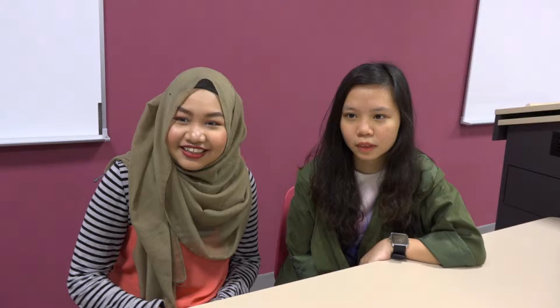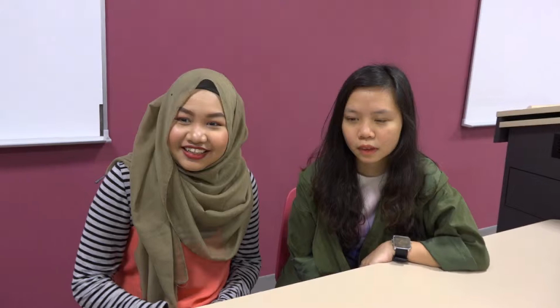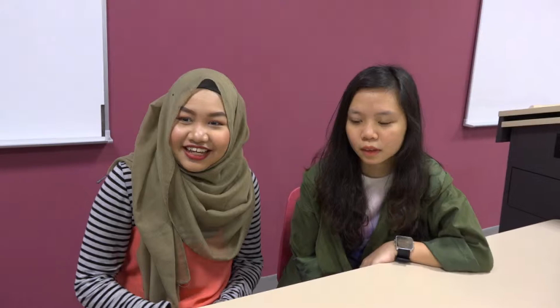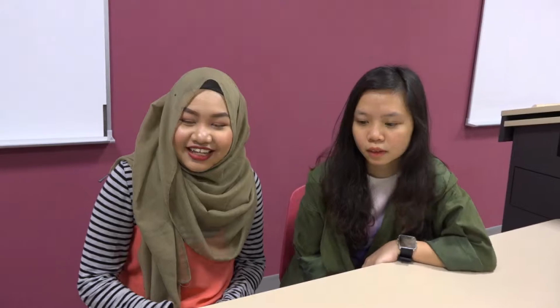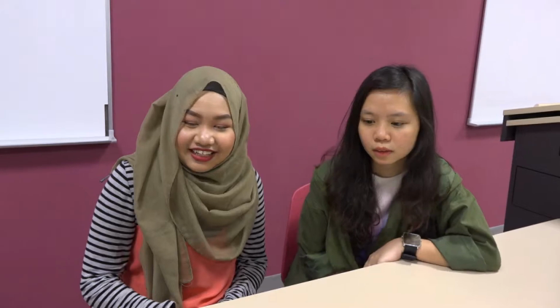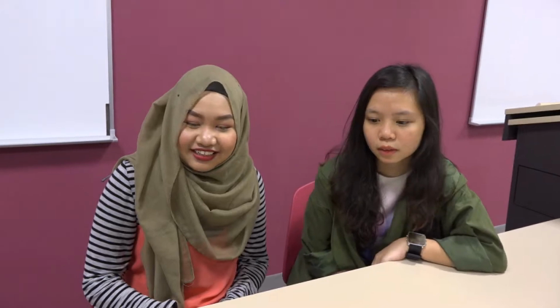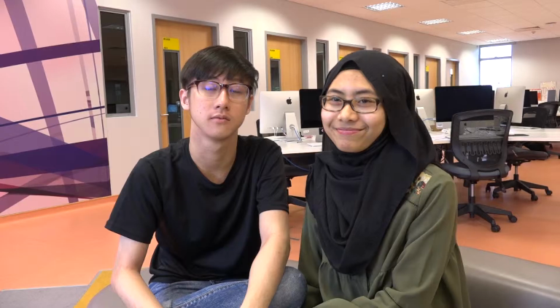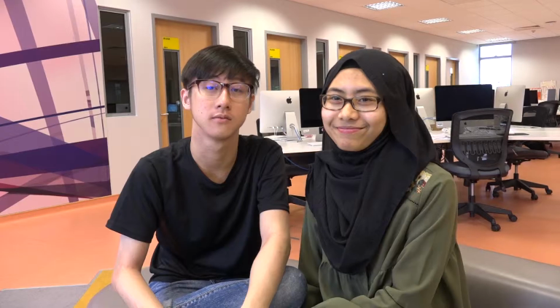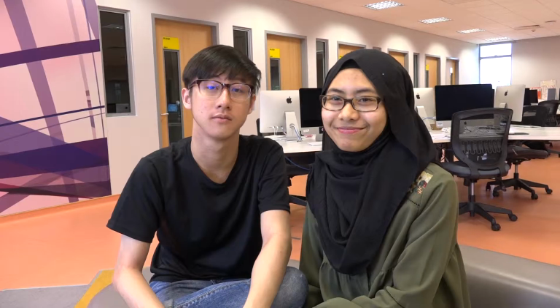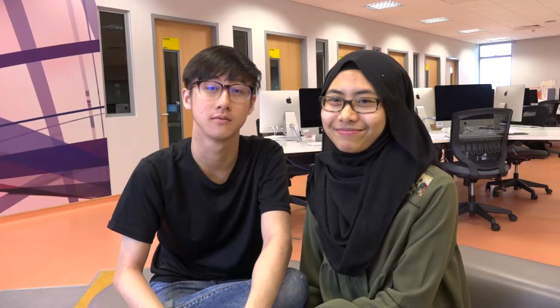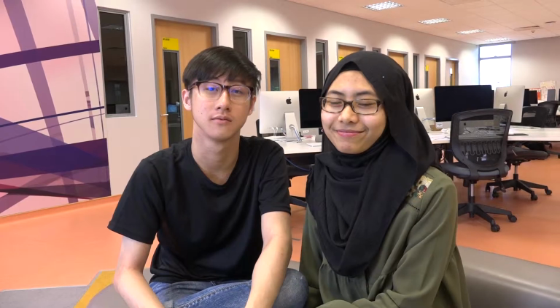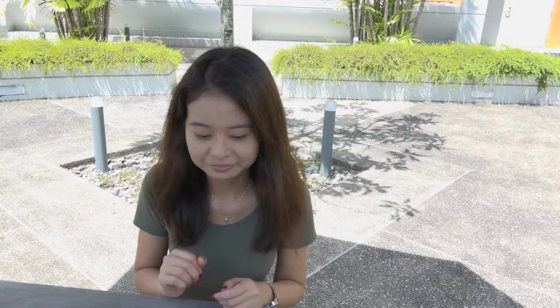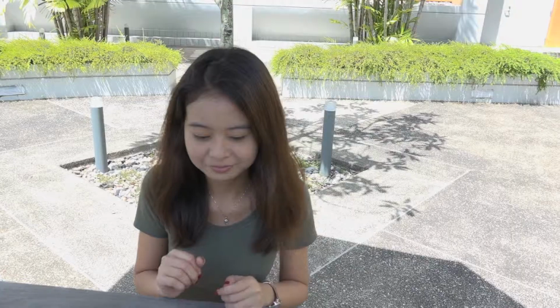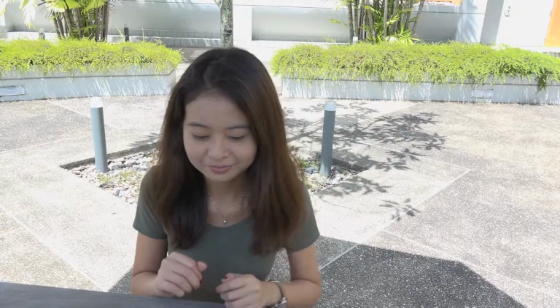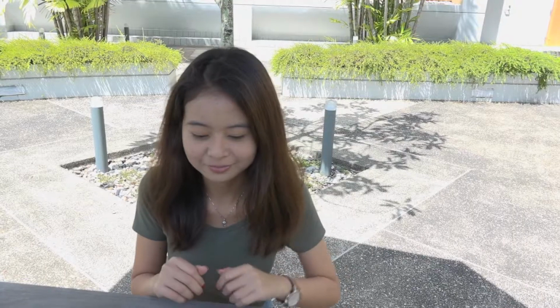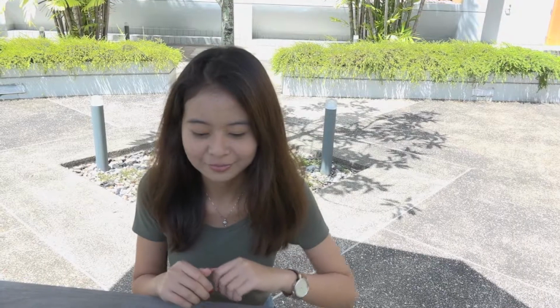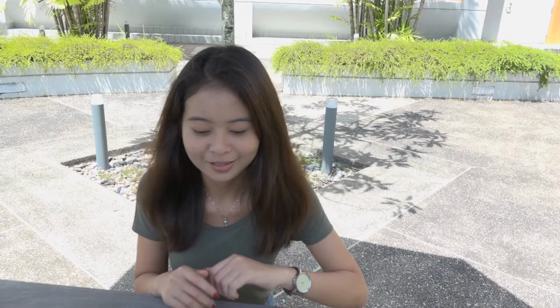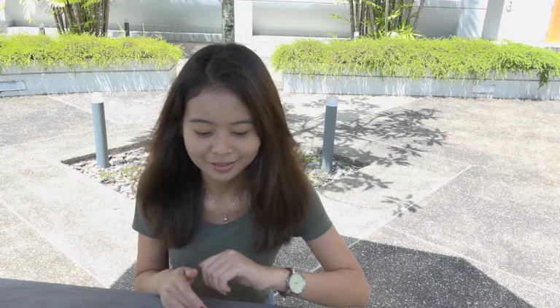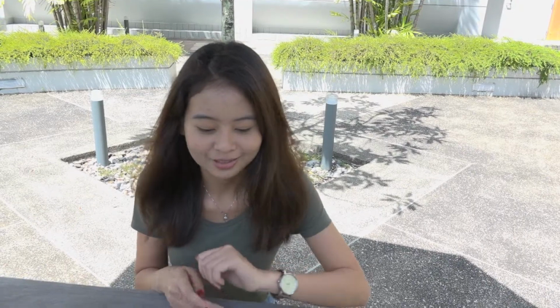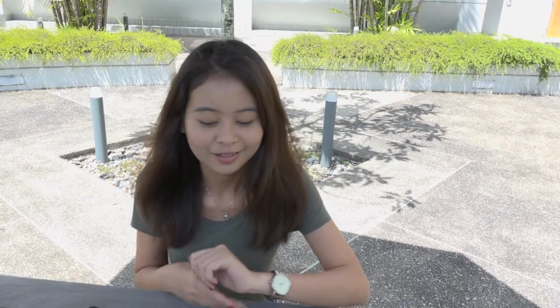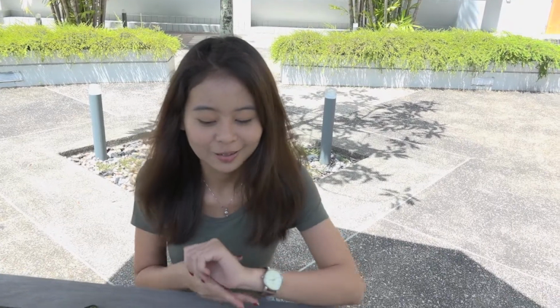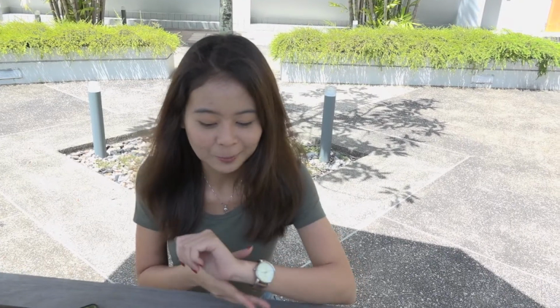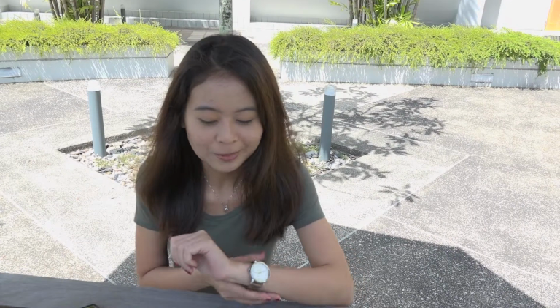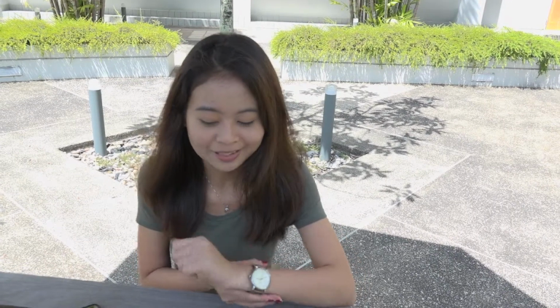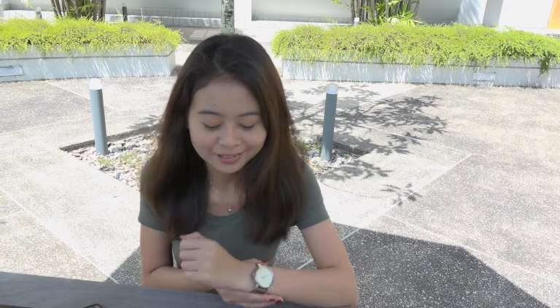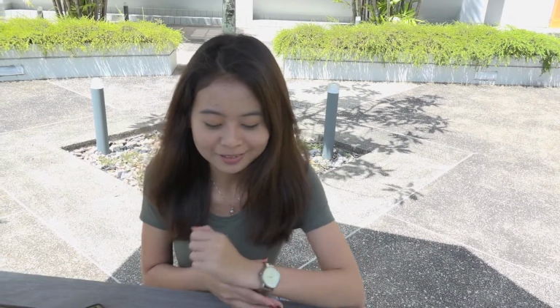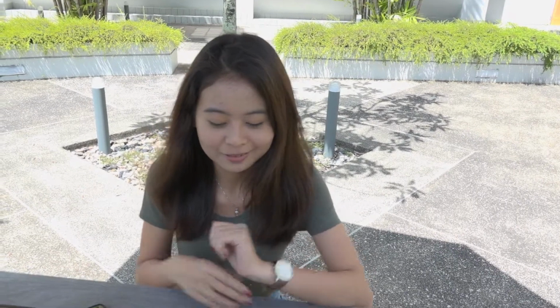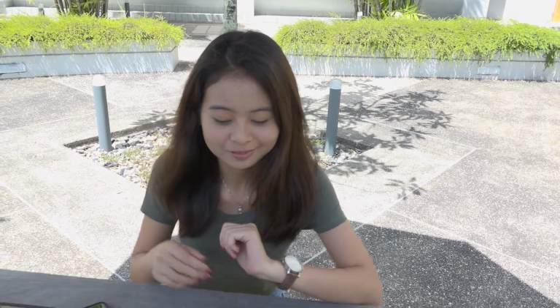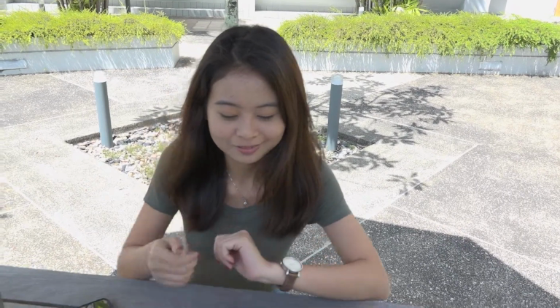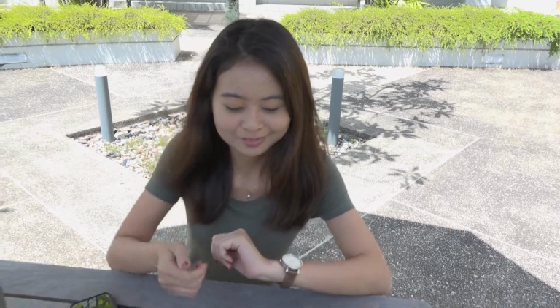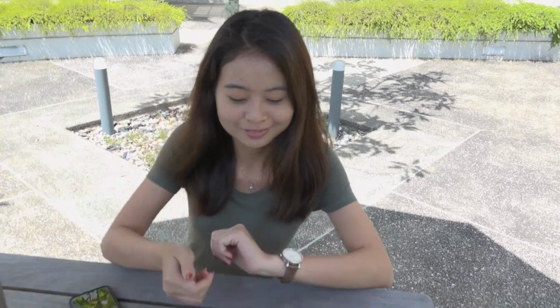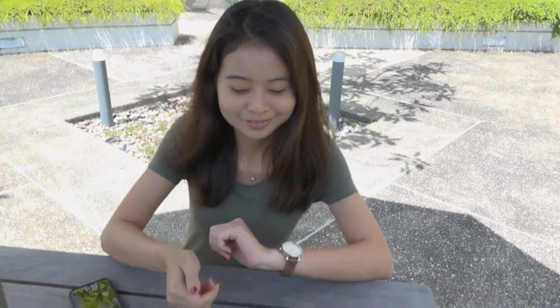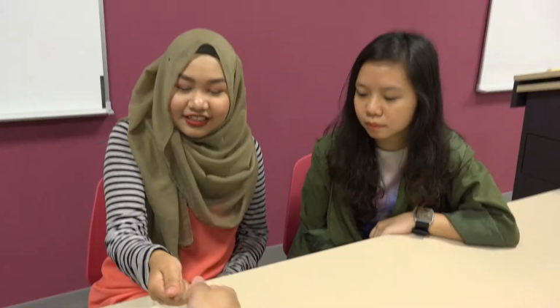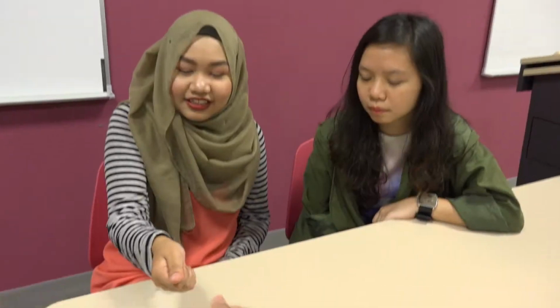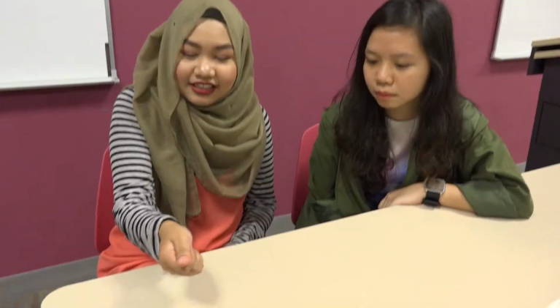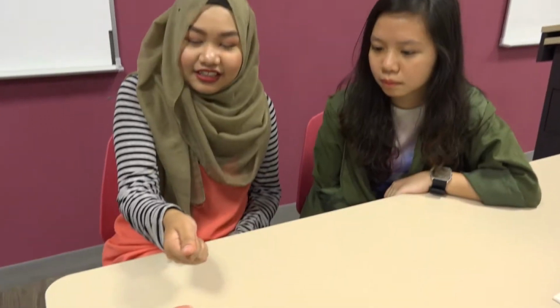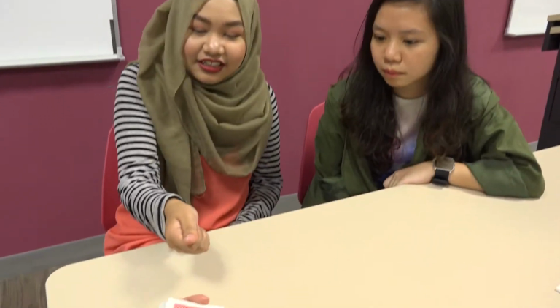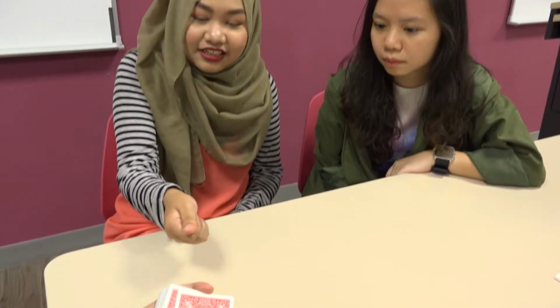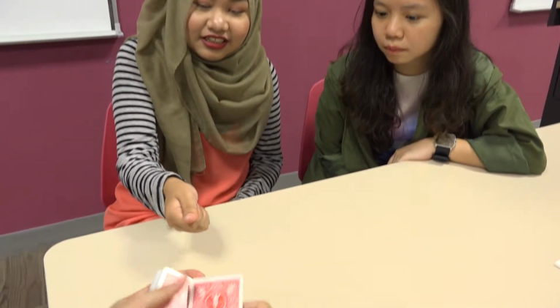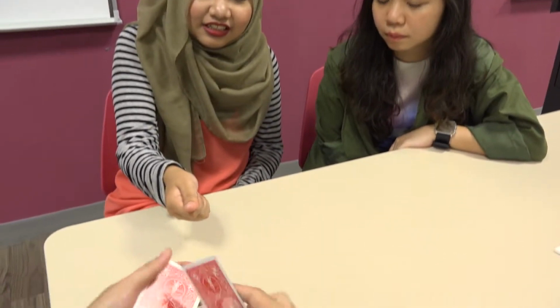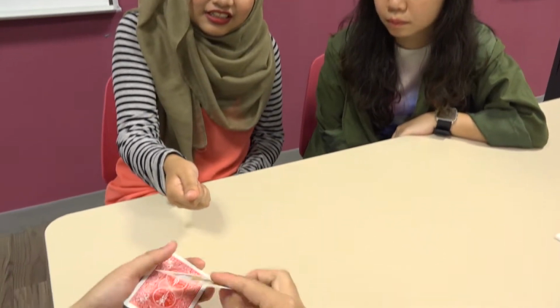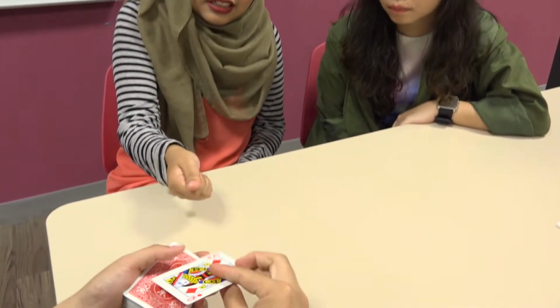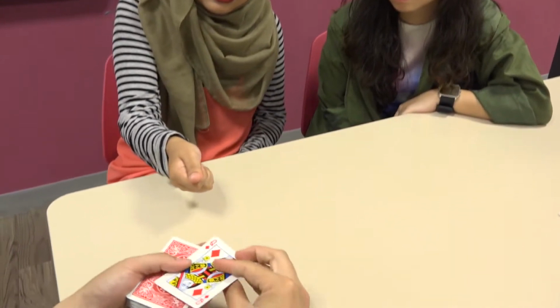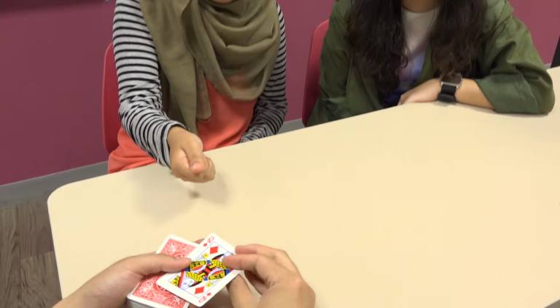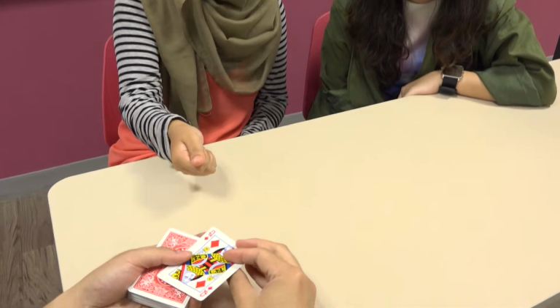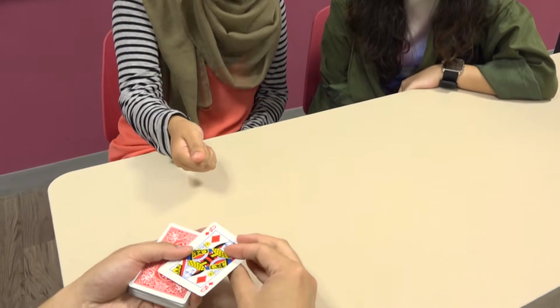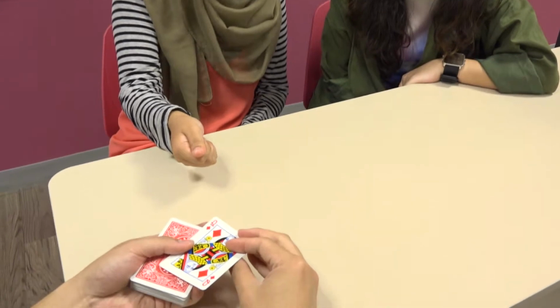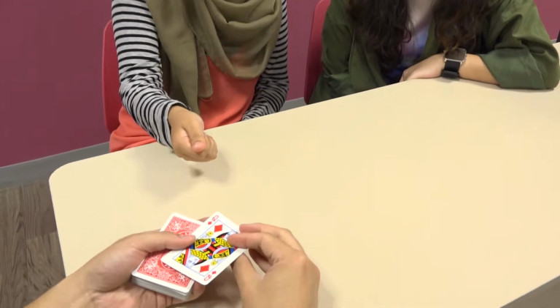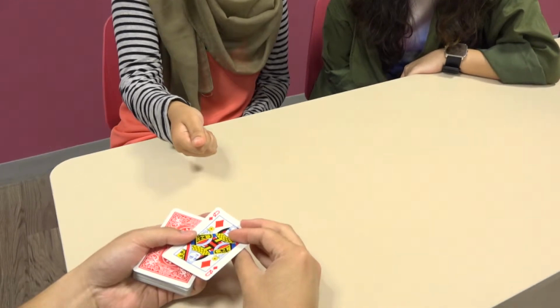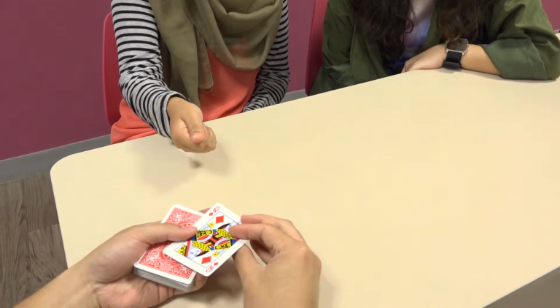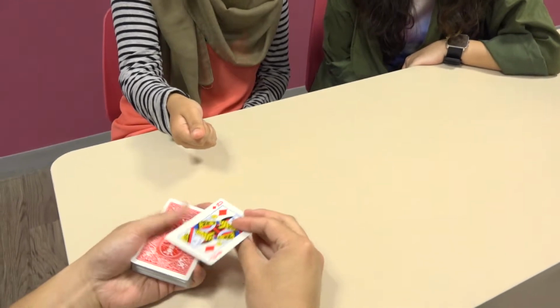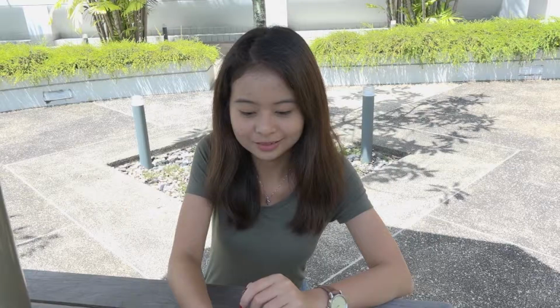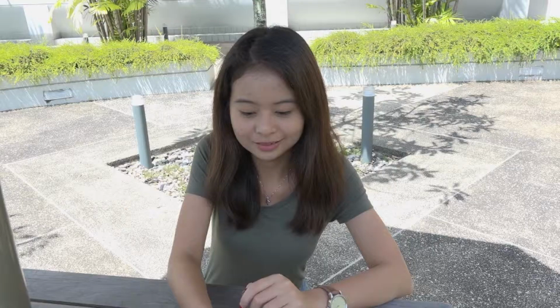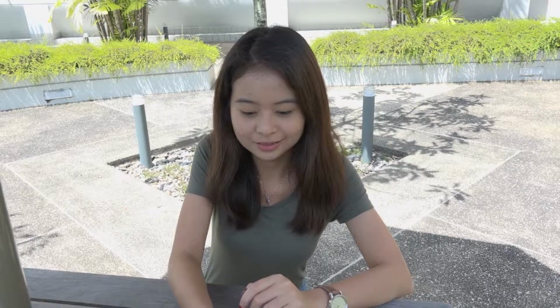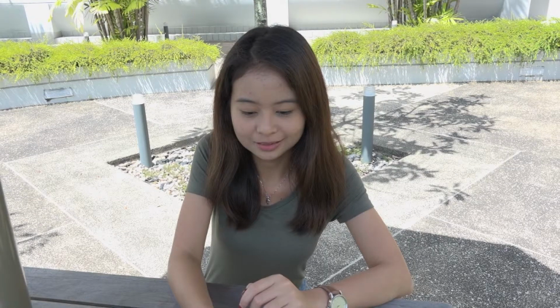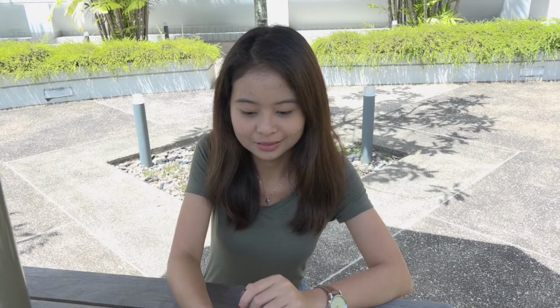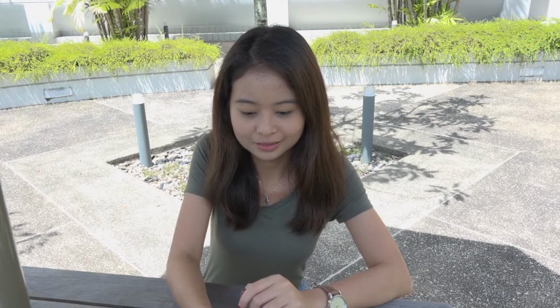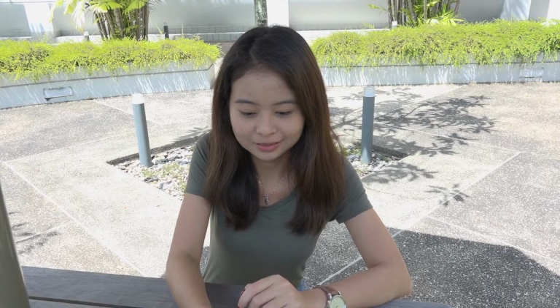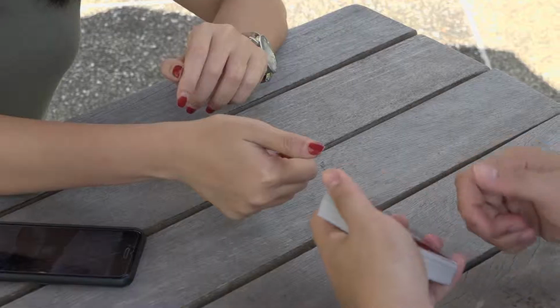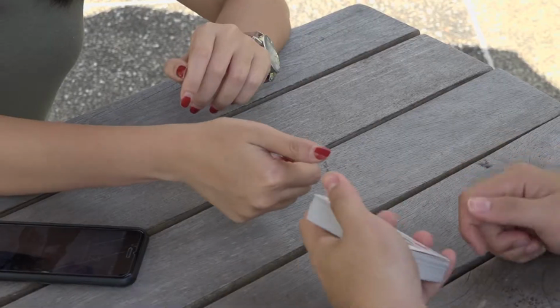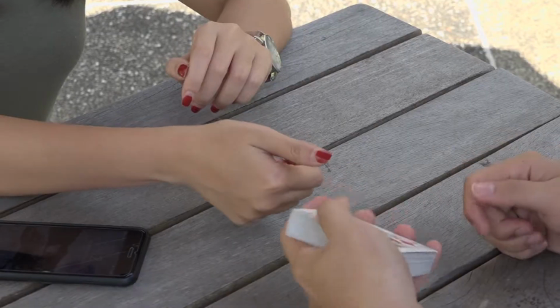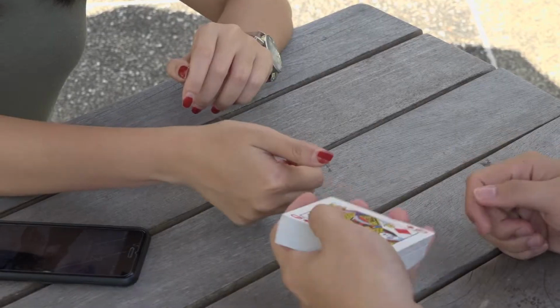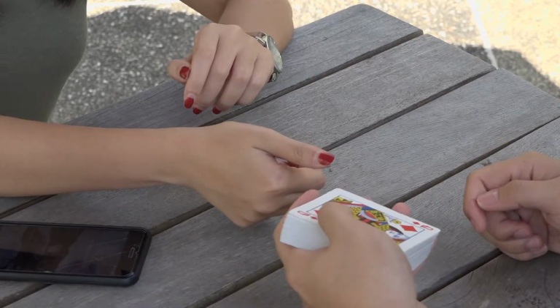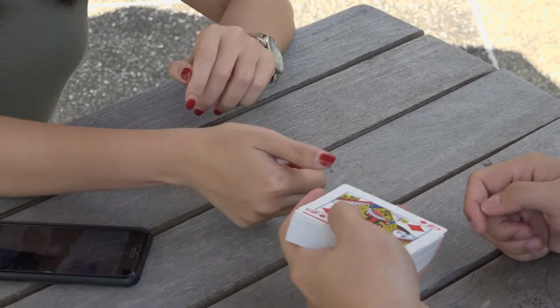Hi guys, so I'm going to try something cool right now. Hold out your hand like this. Okay, great. I have the Queen of Diamonds, here I have the Queen of Diamonds, right?